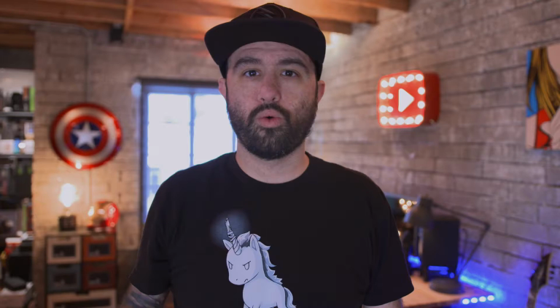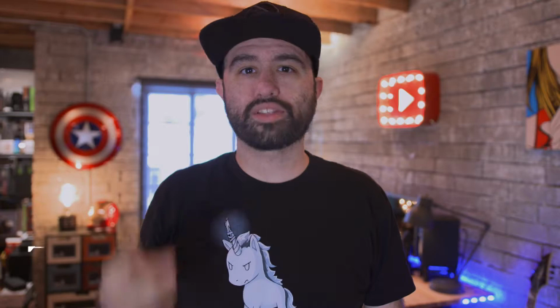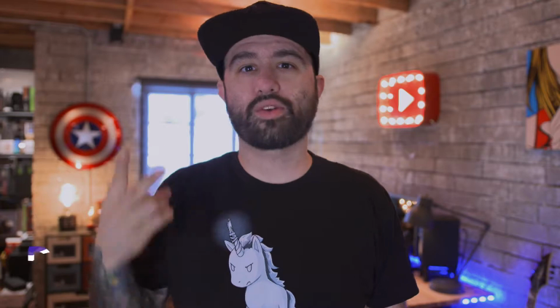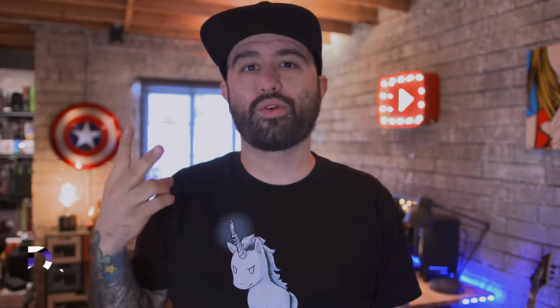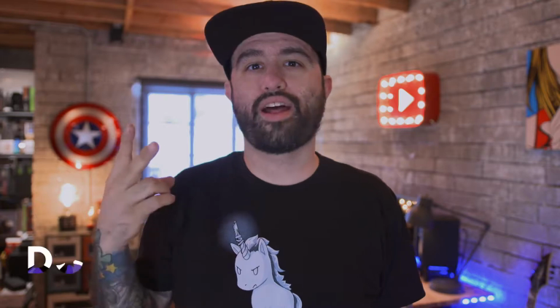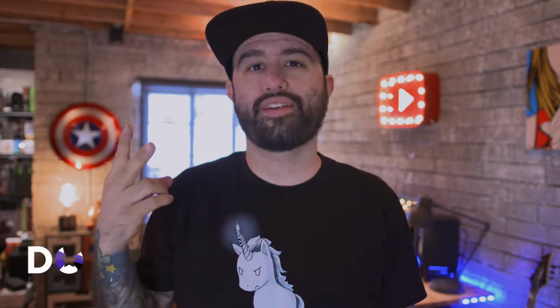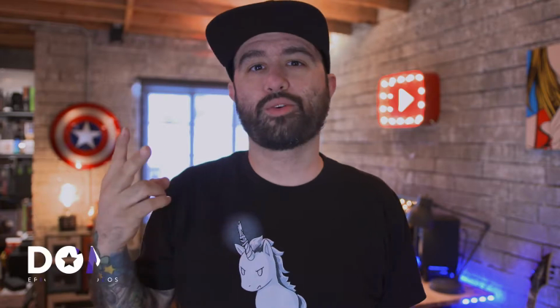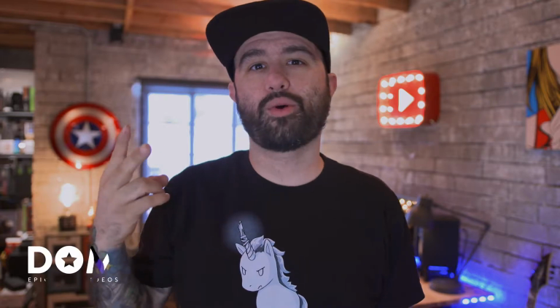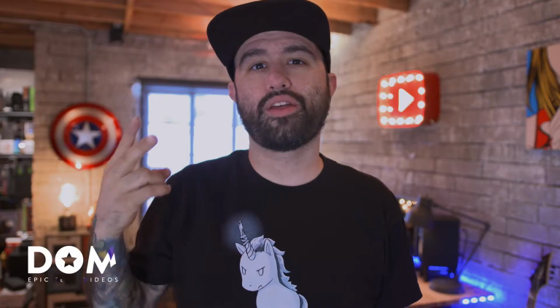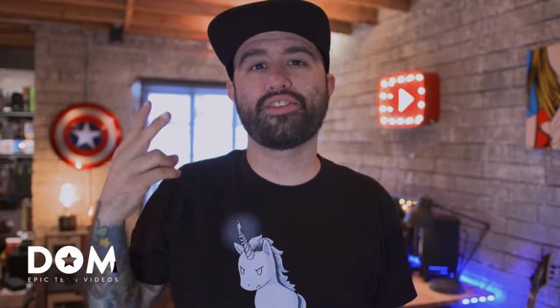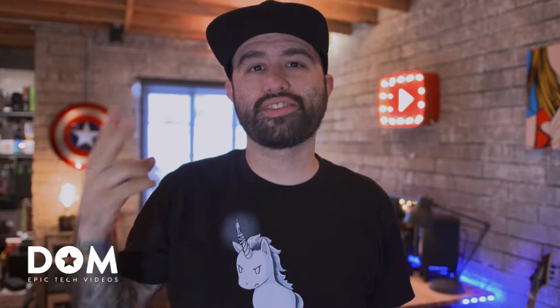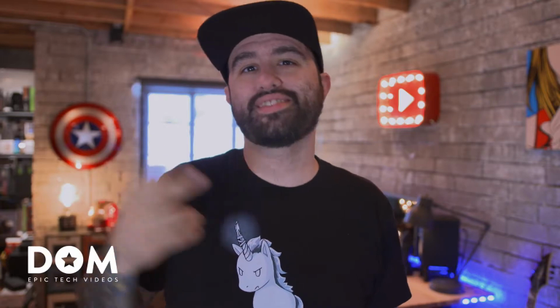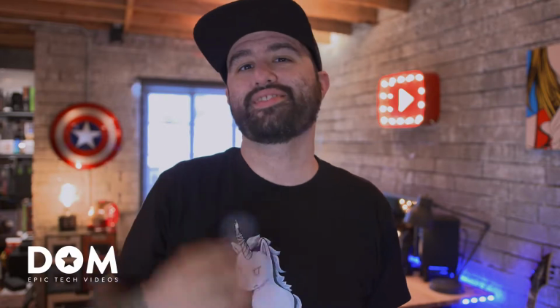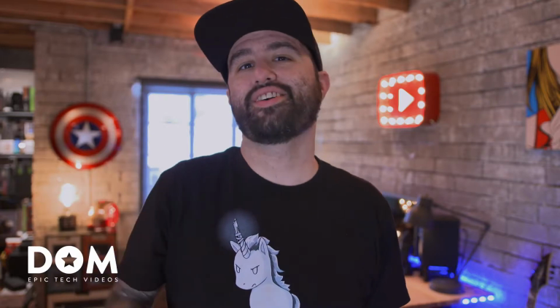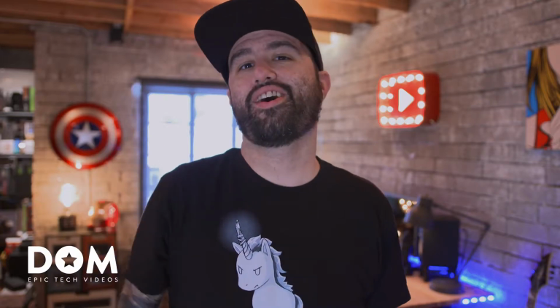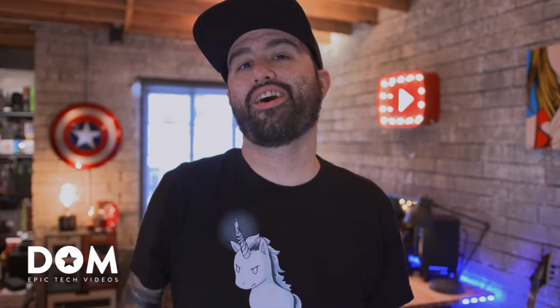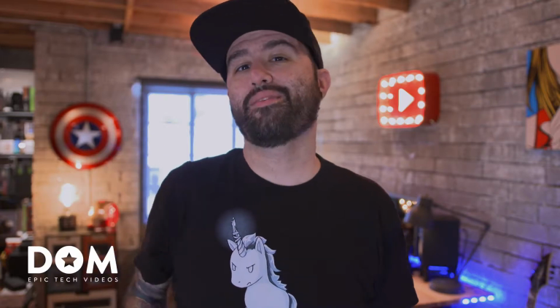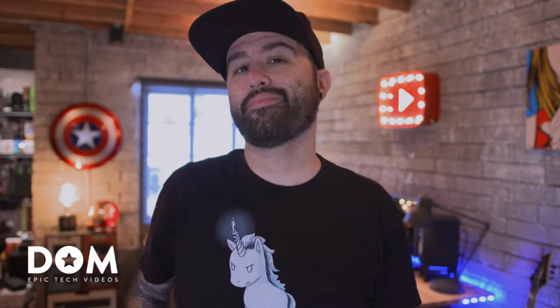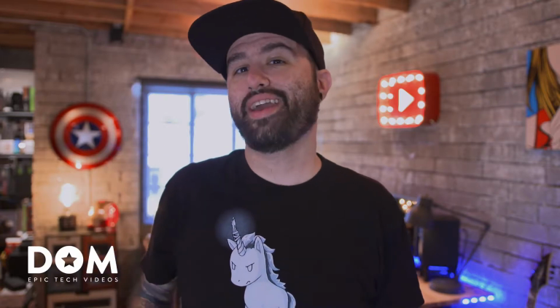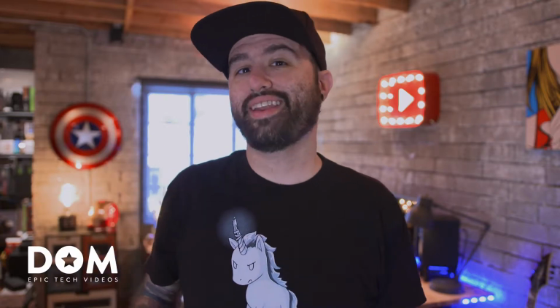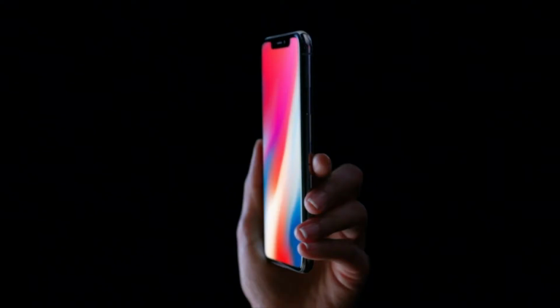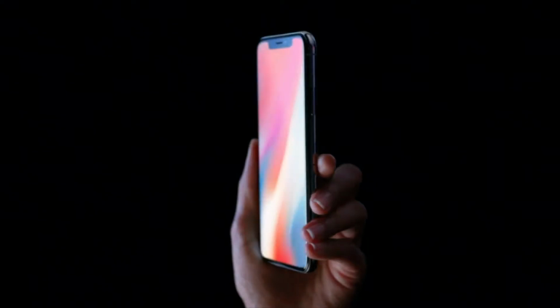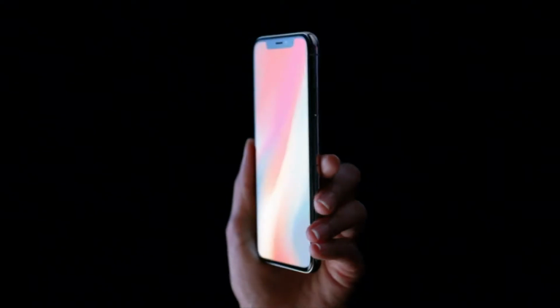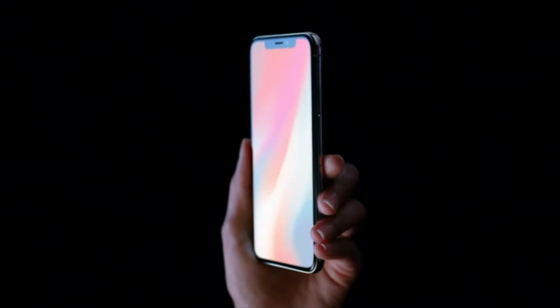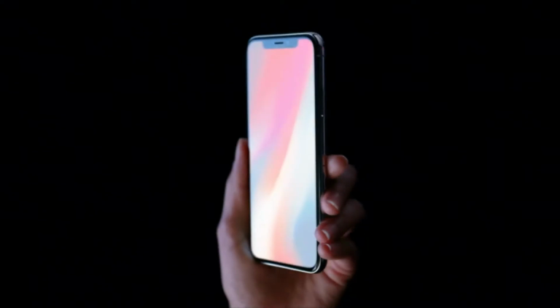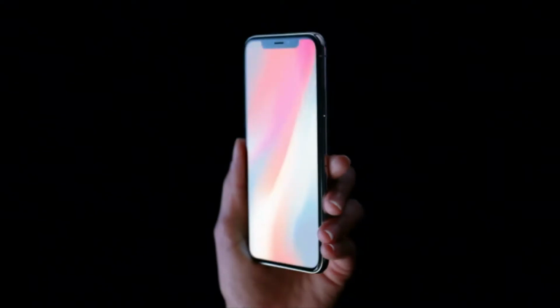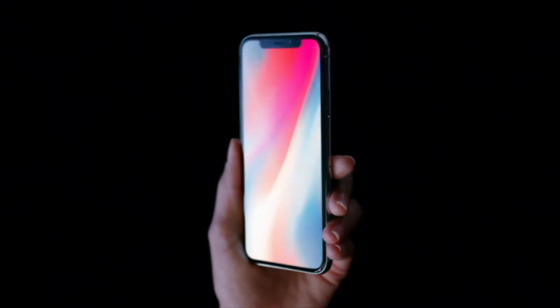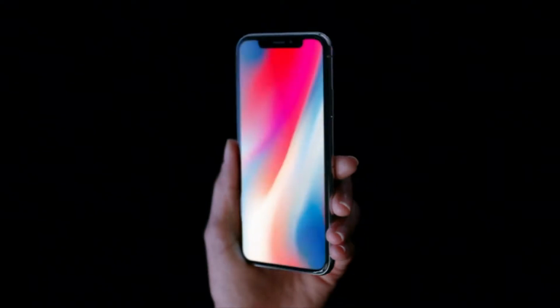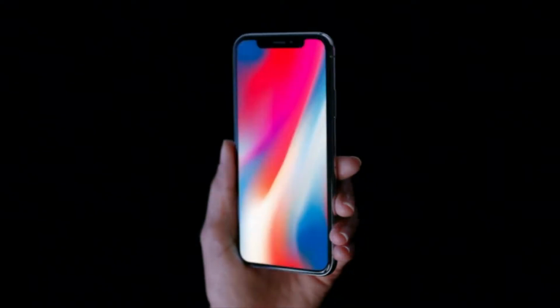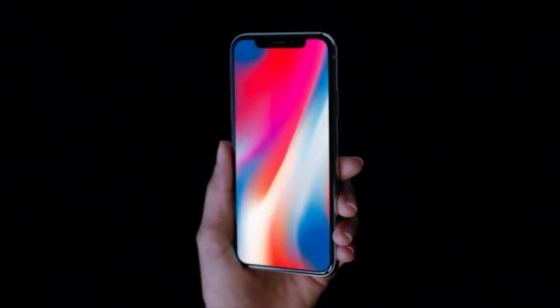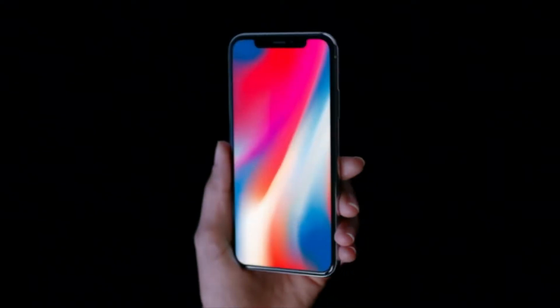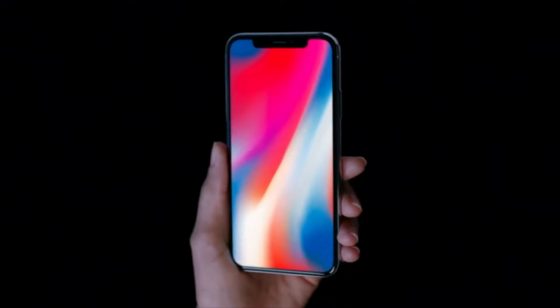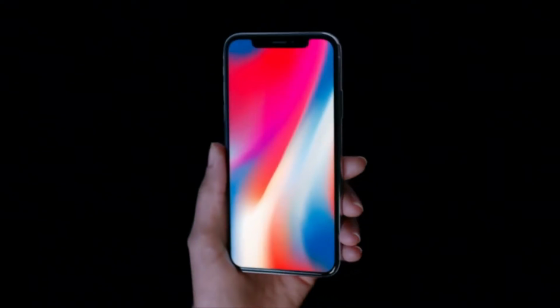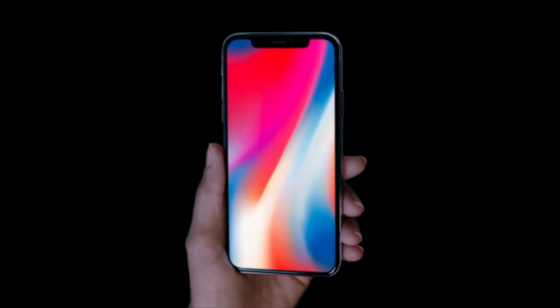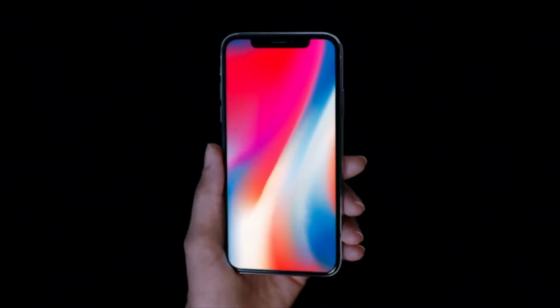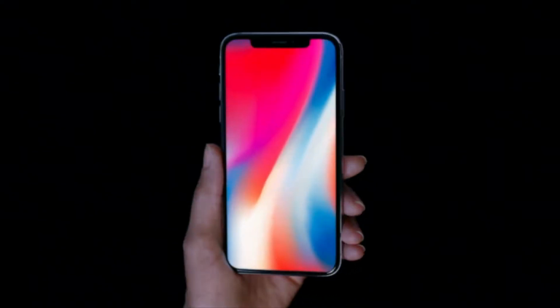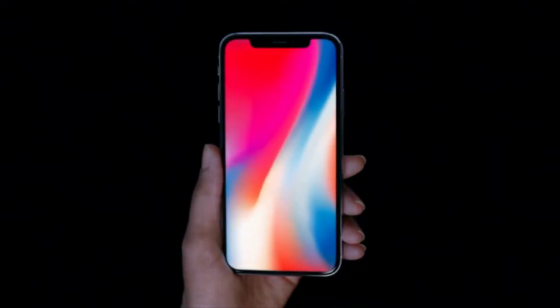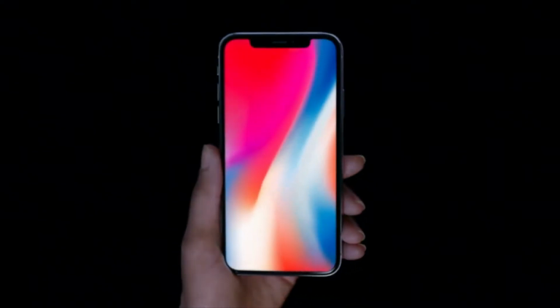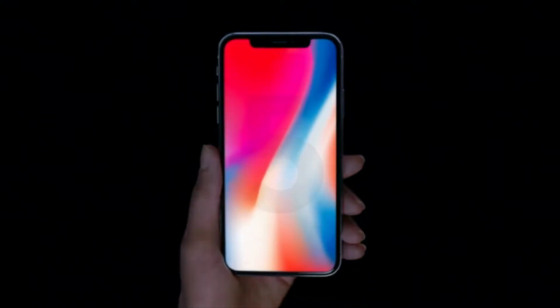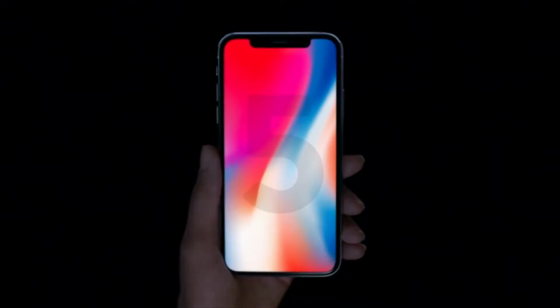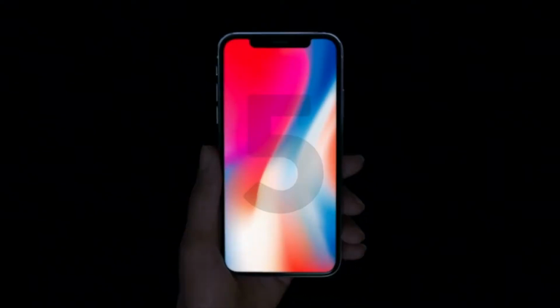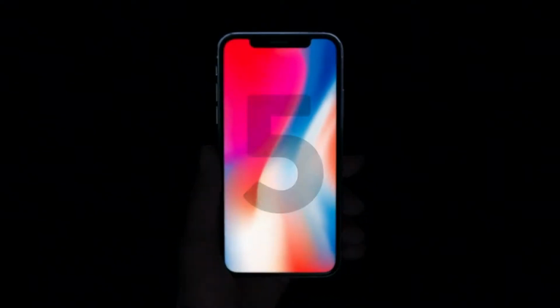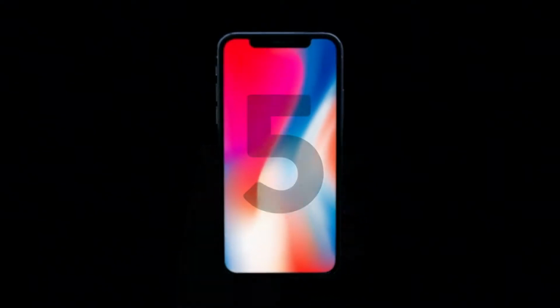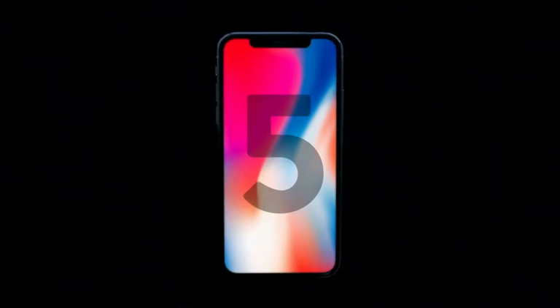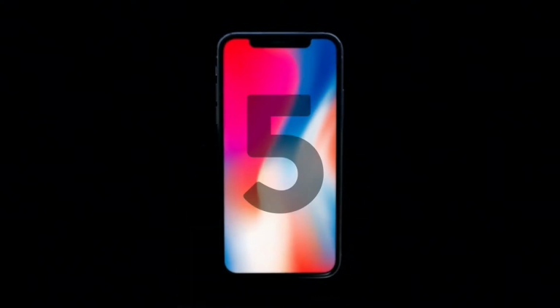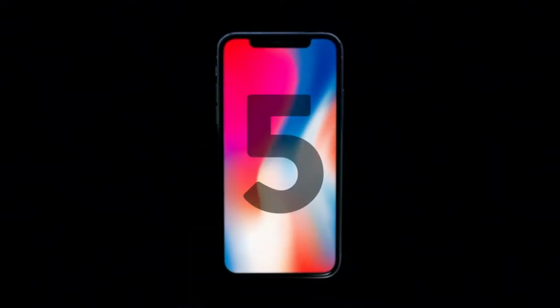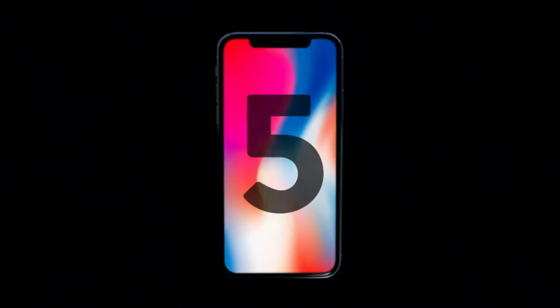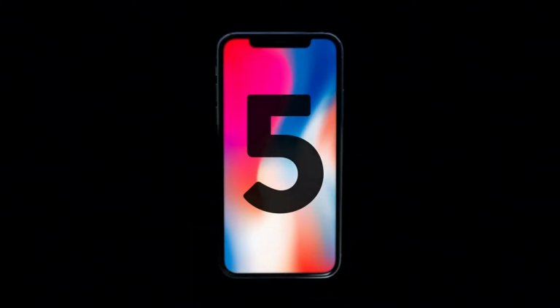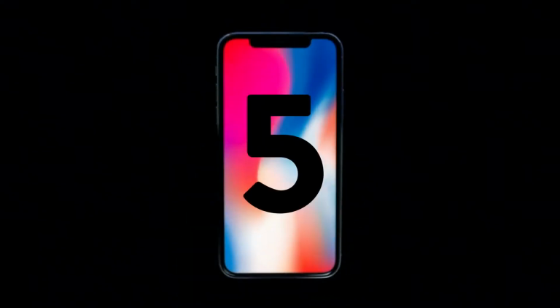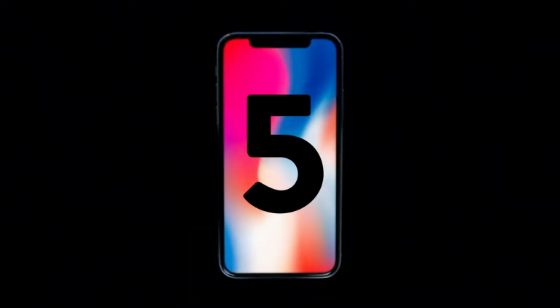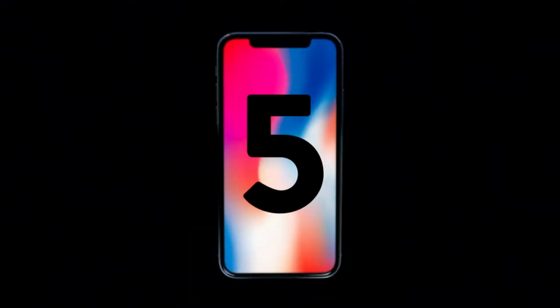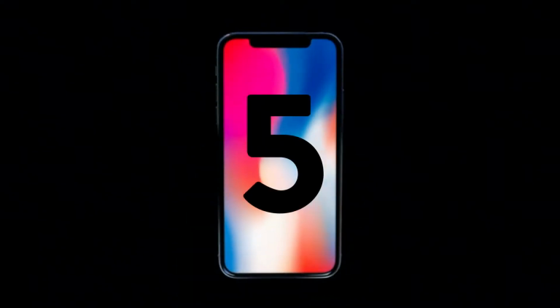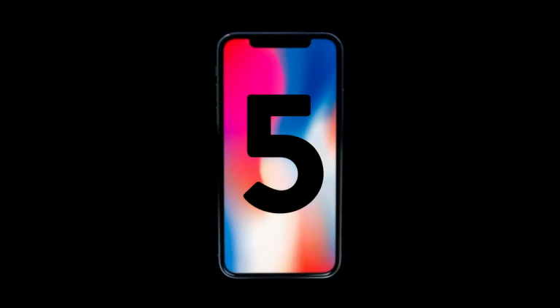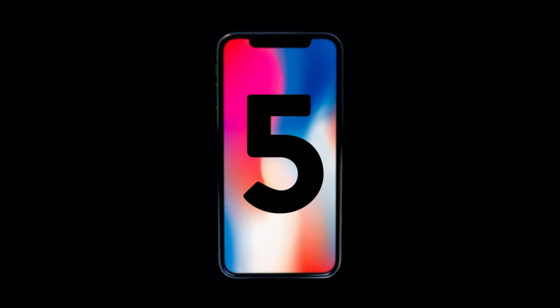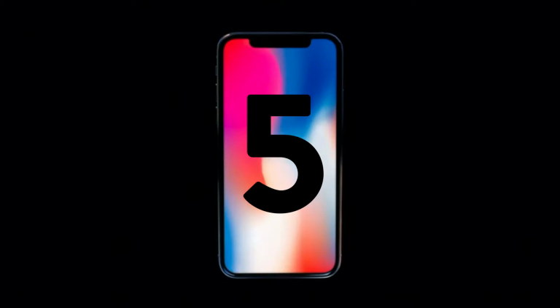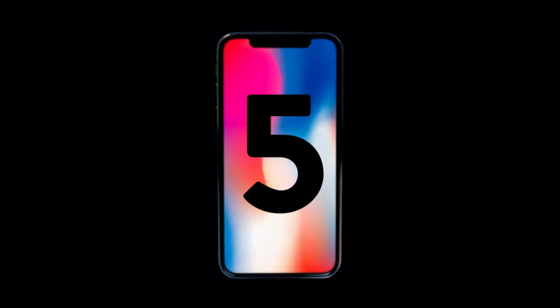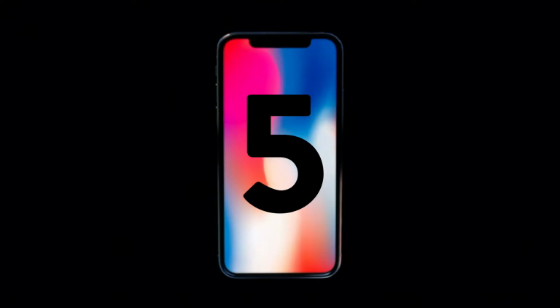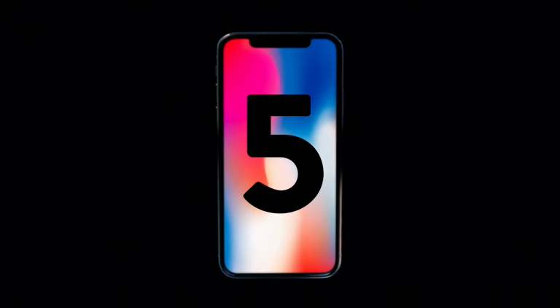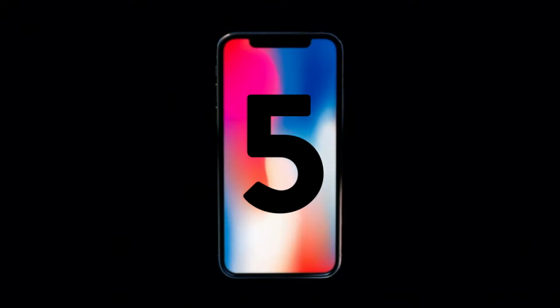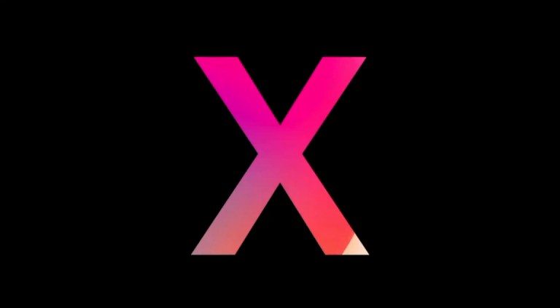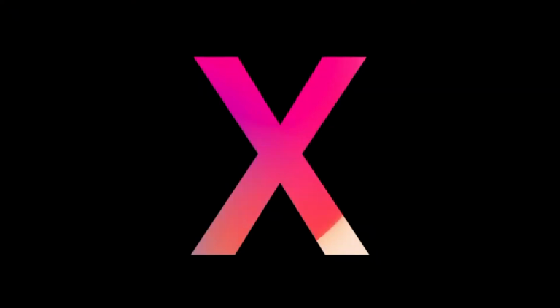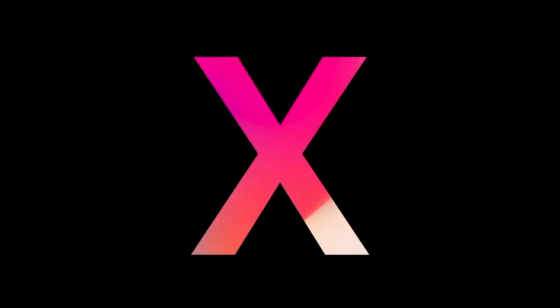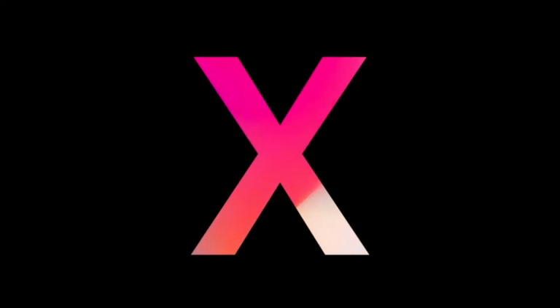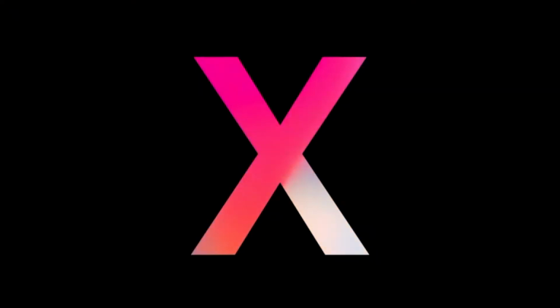What's going on everyone? This is Dom and here are five things Apple didn't tell you about the new iPhone X.